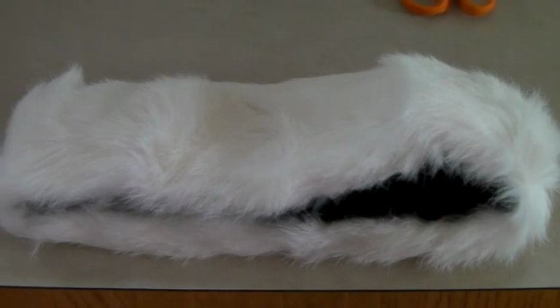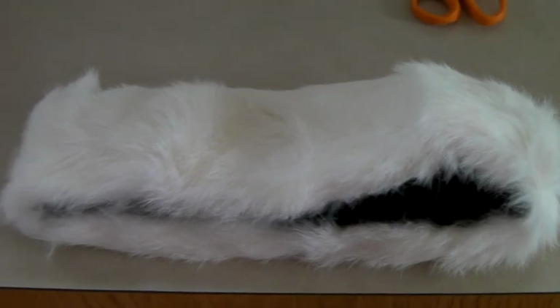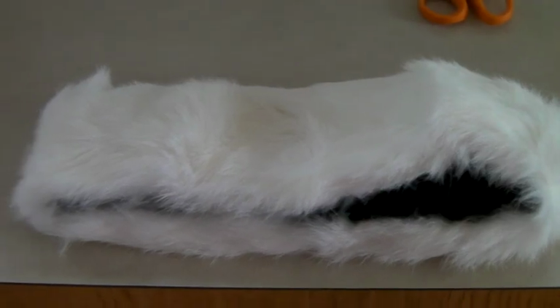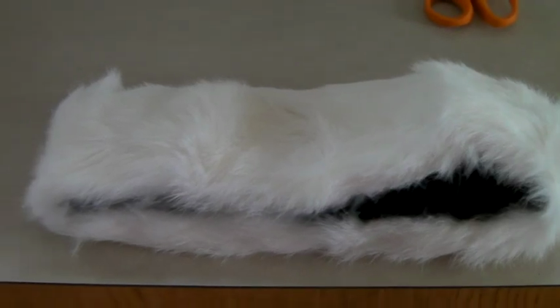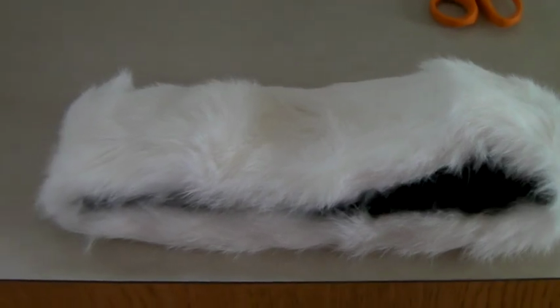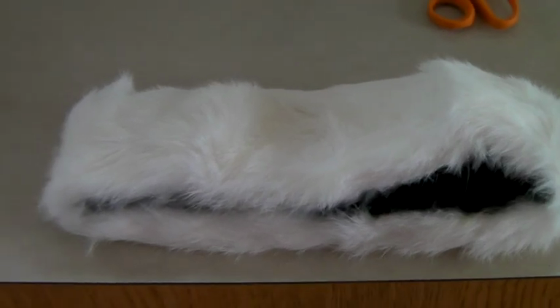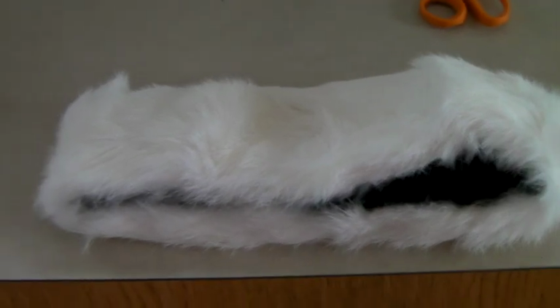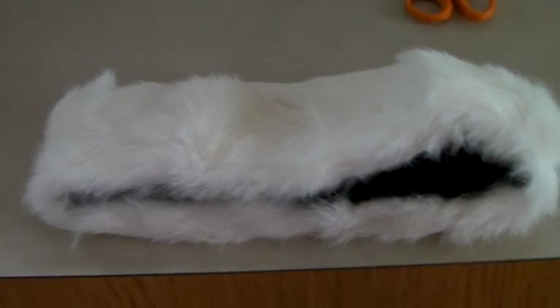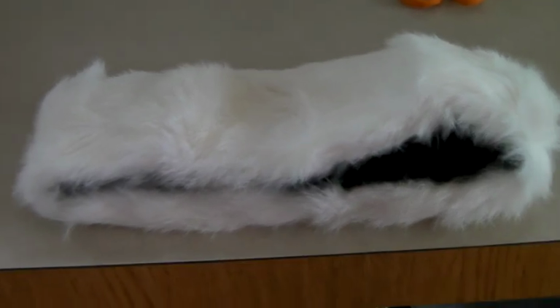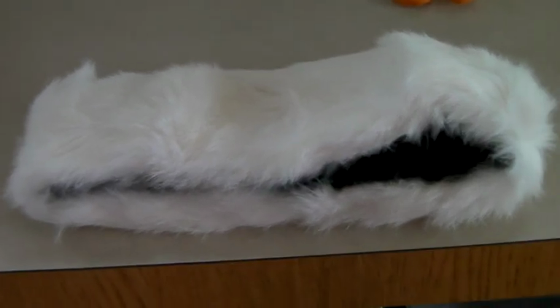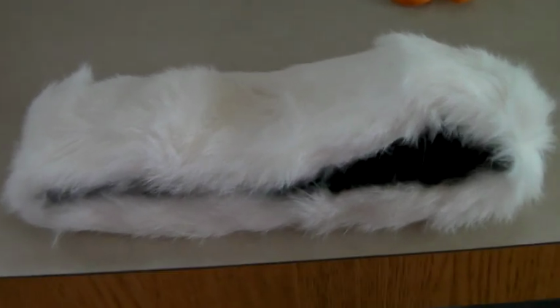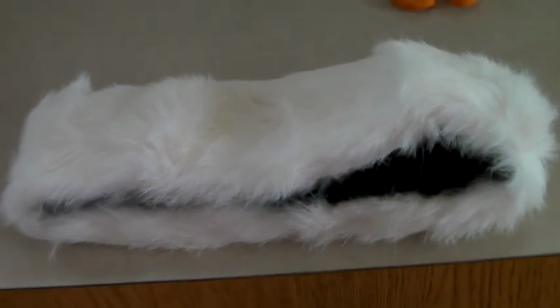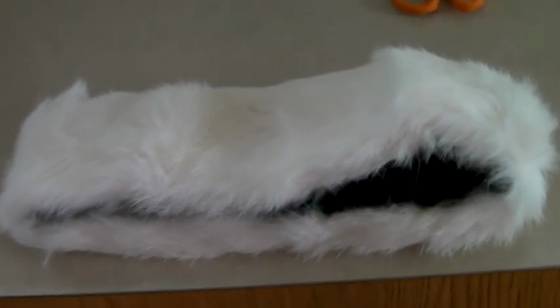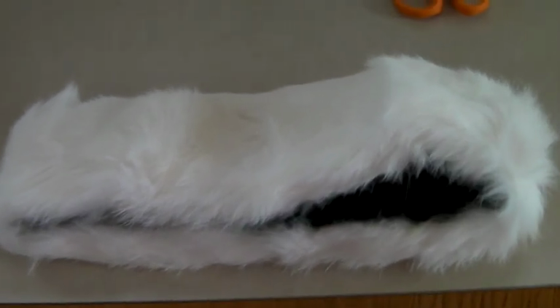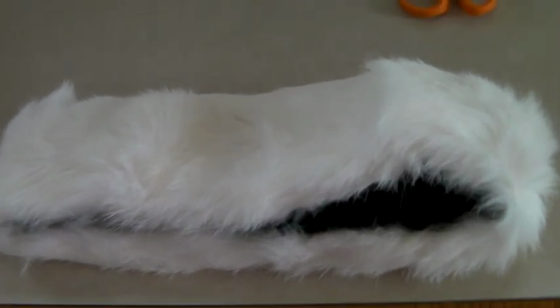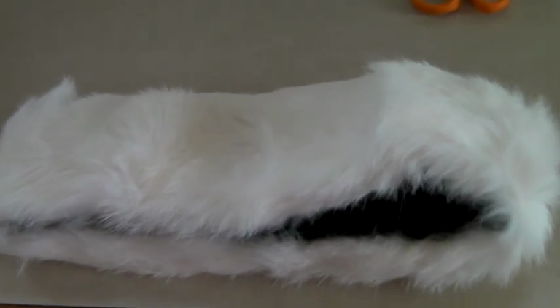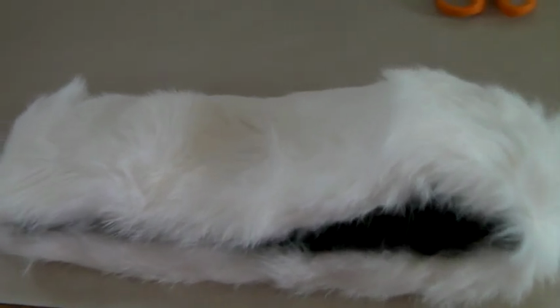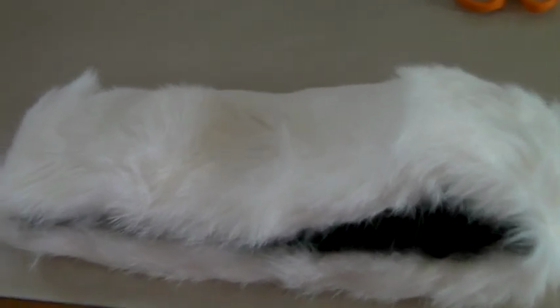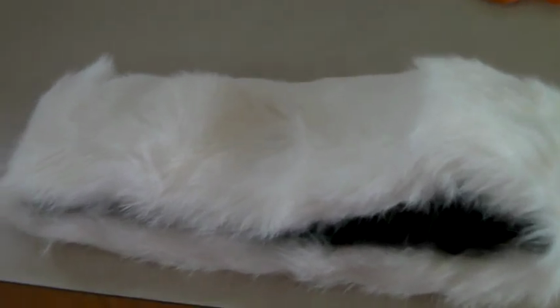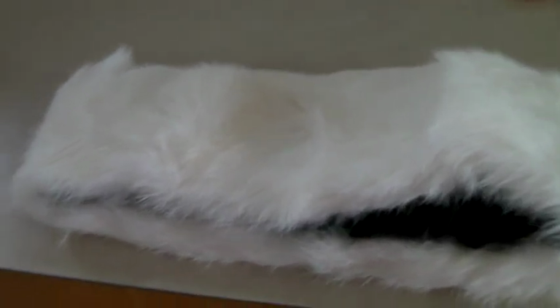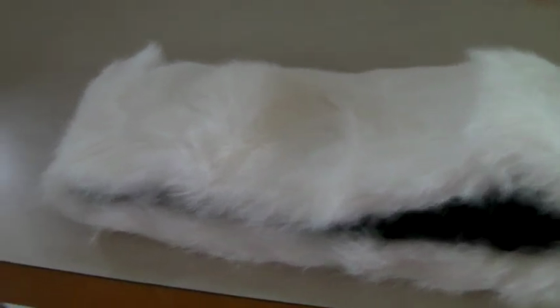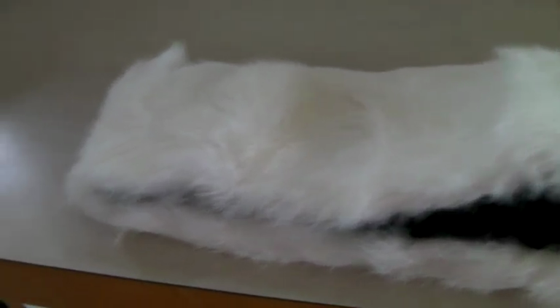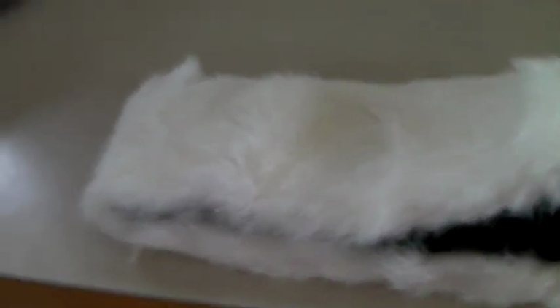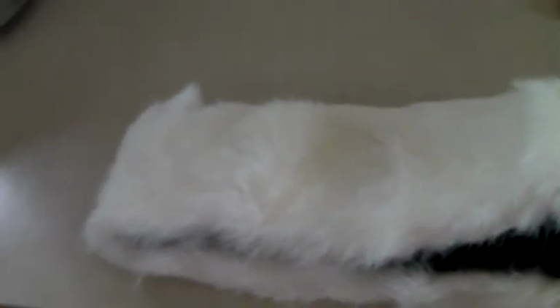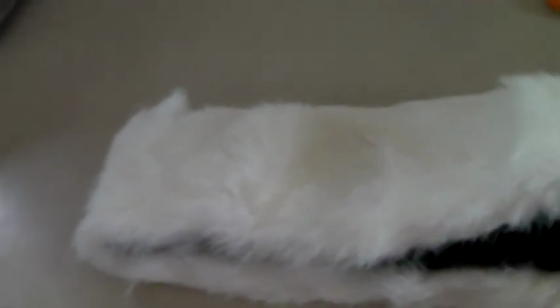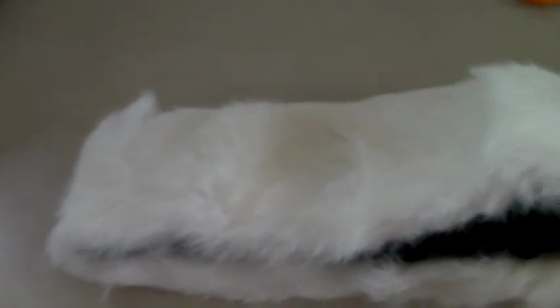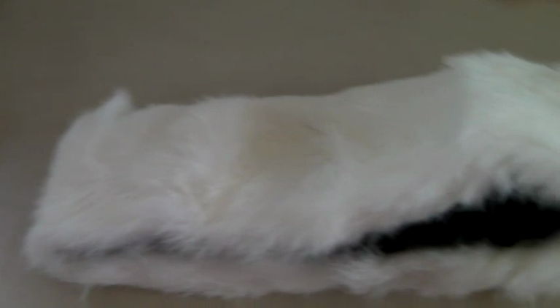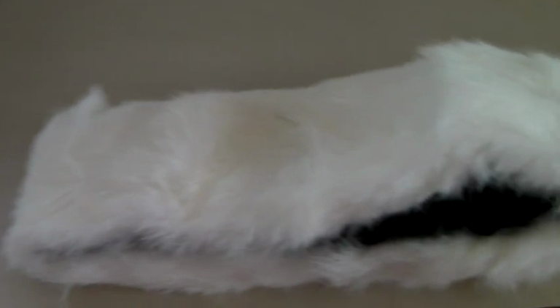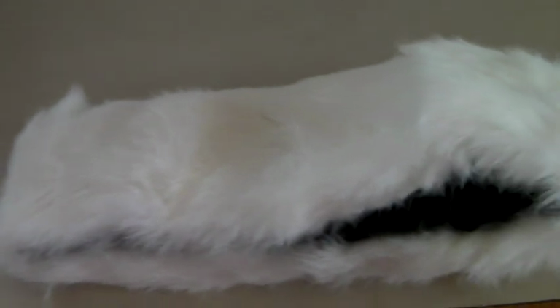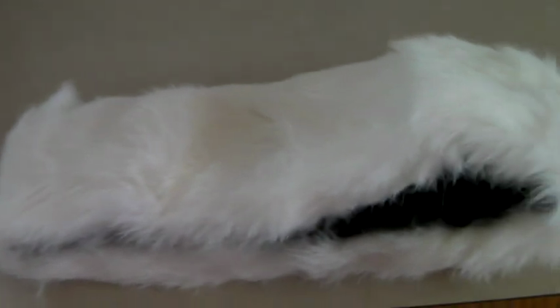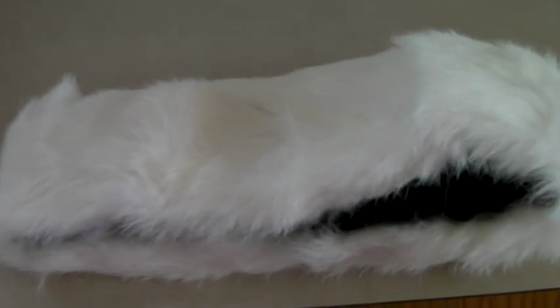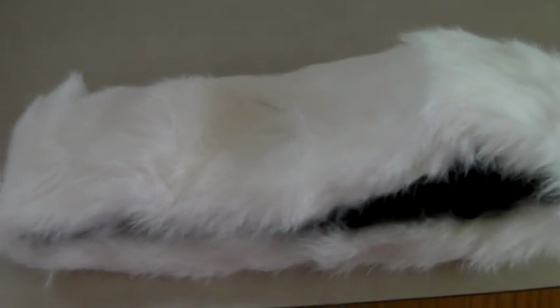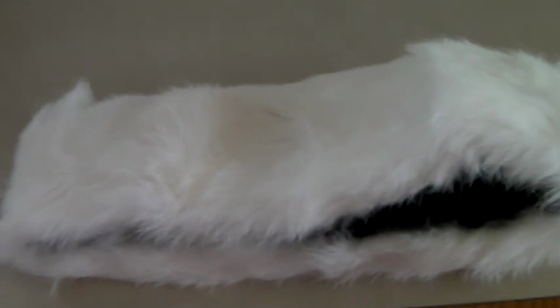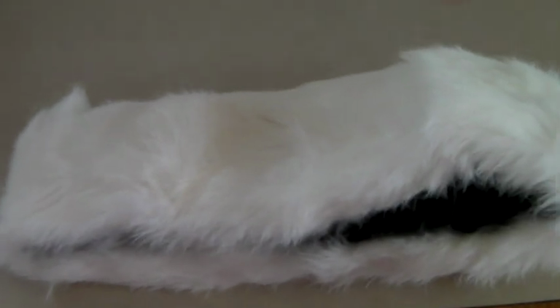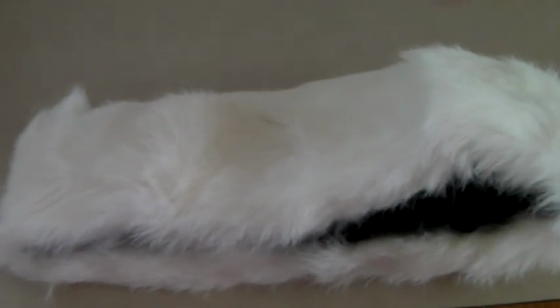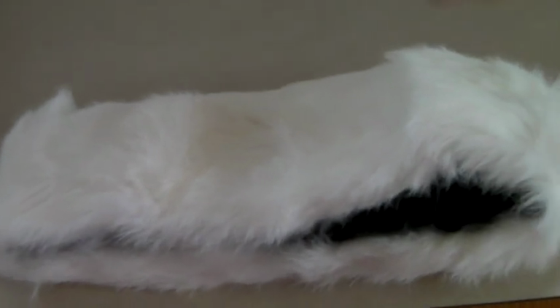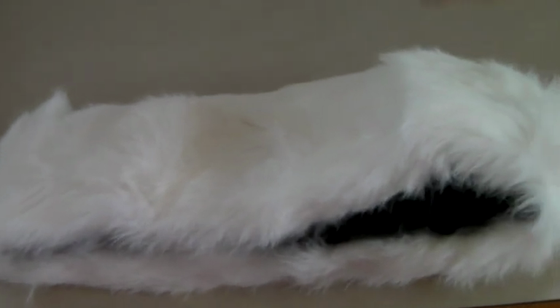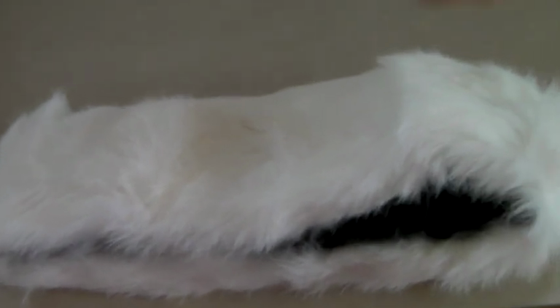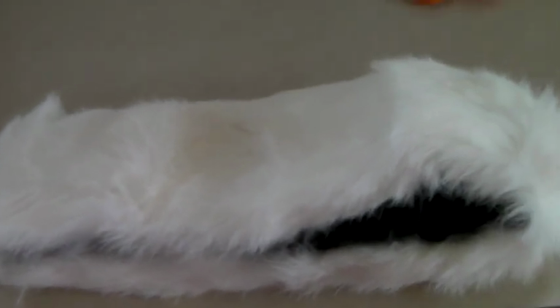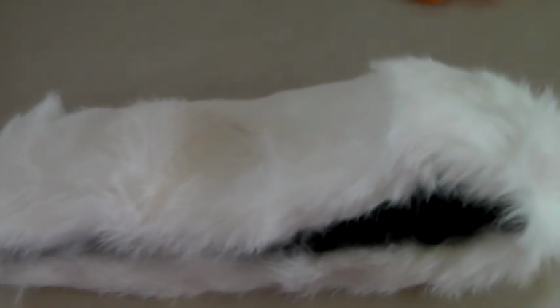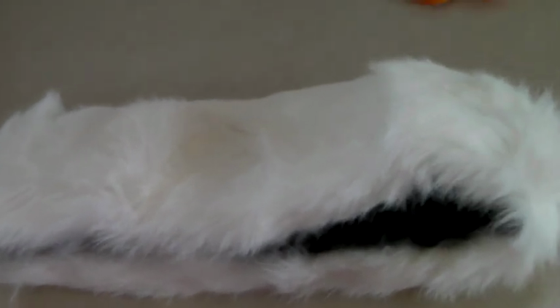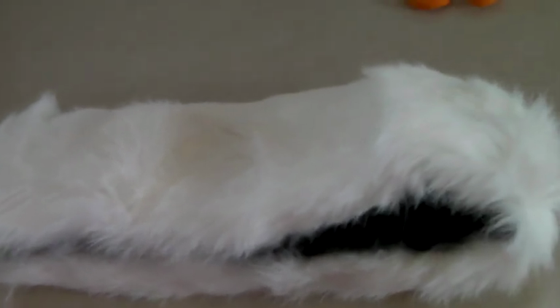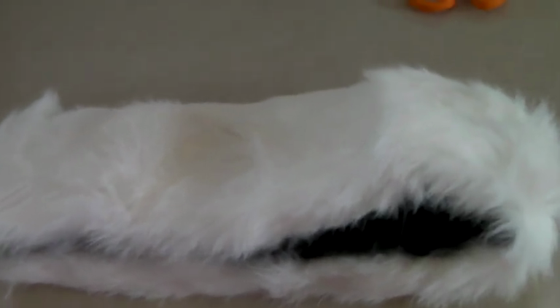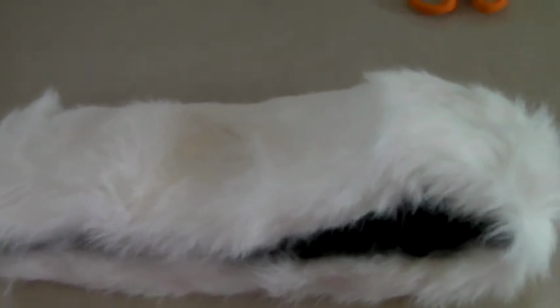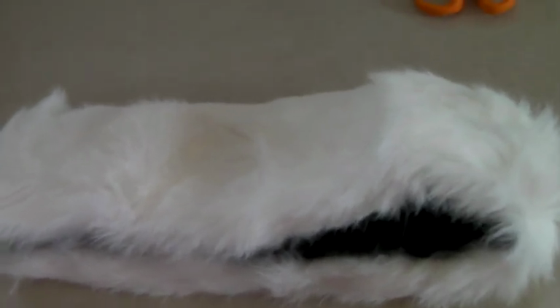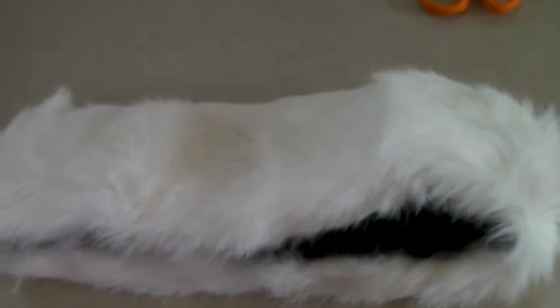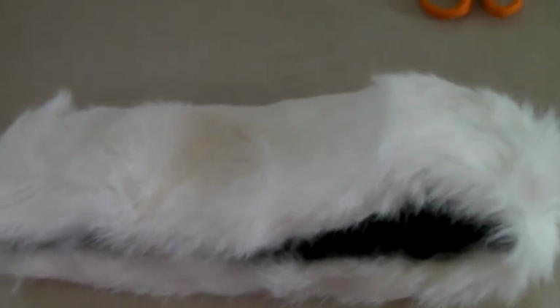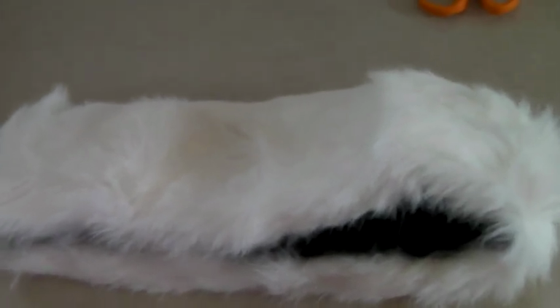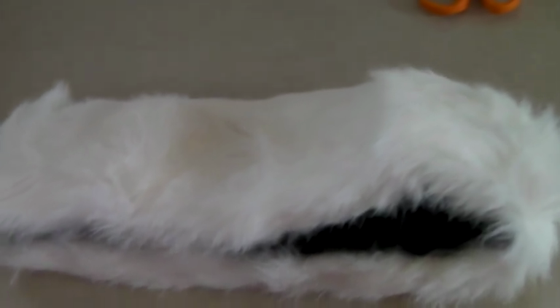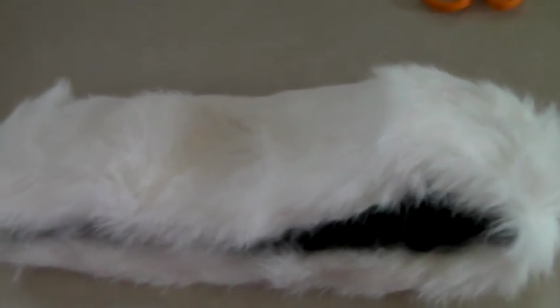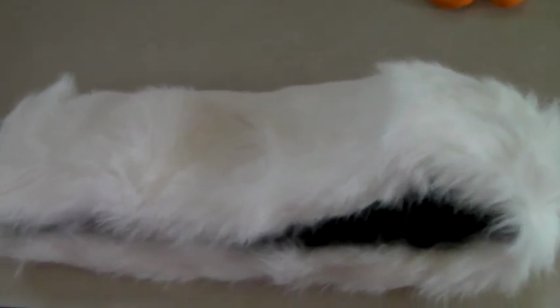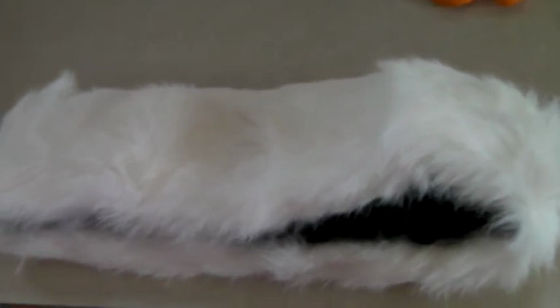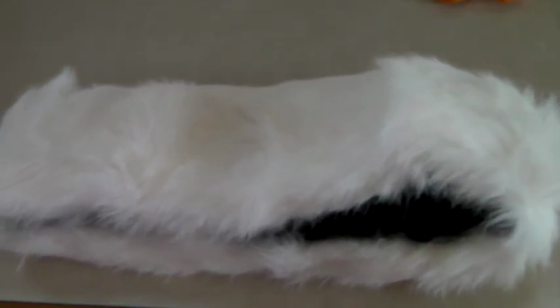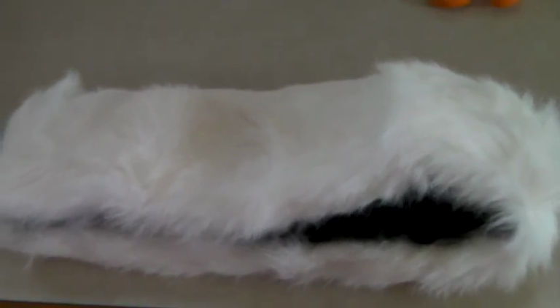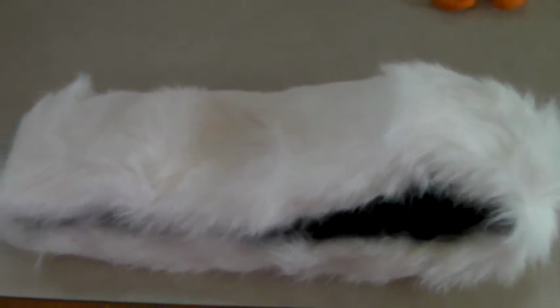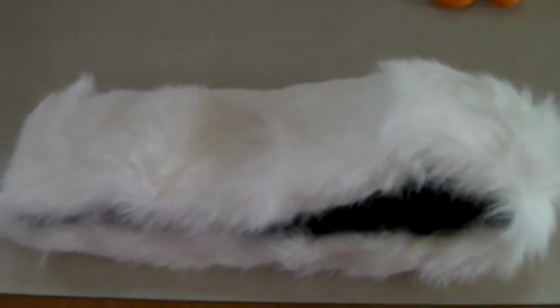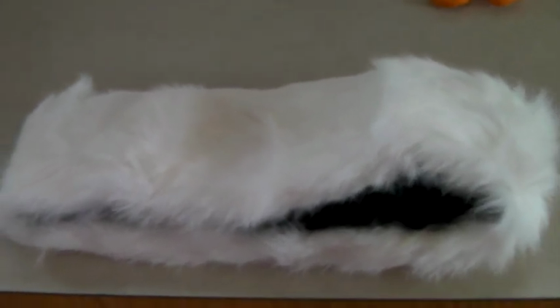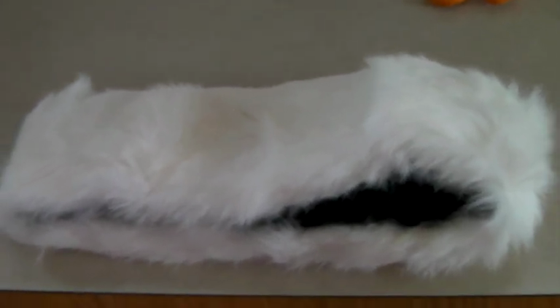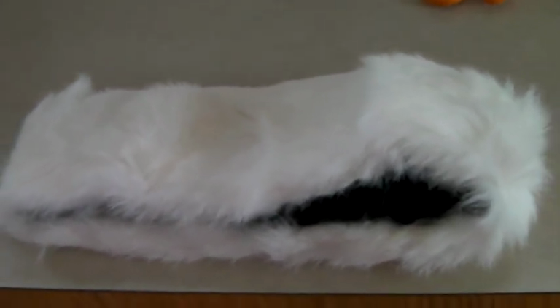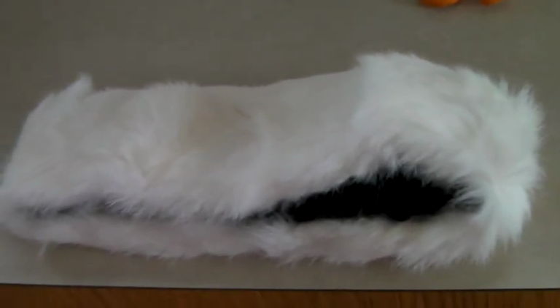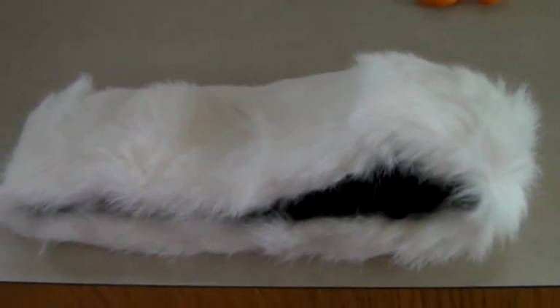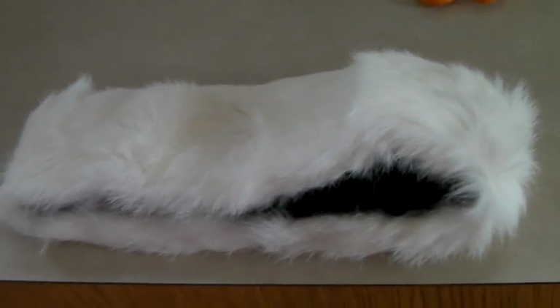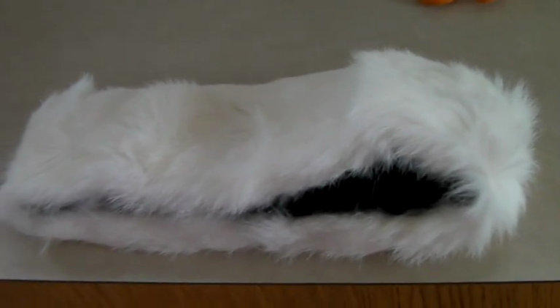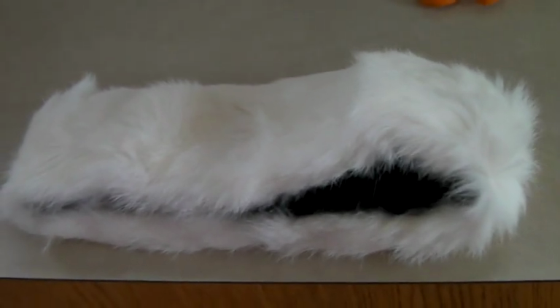This is a rabbit fur collar — it's vintage. And it sold to someone in the global shipping program for $30.